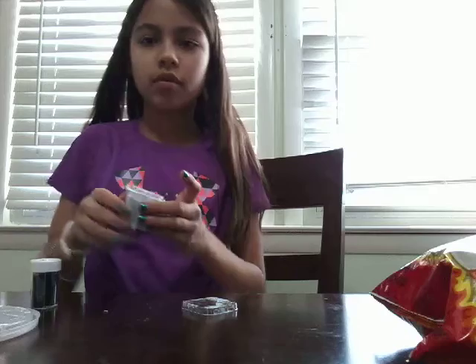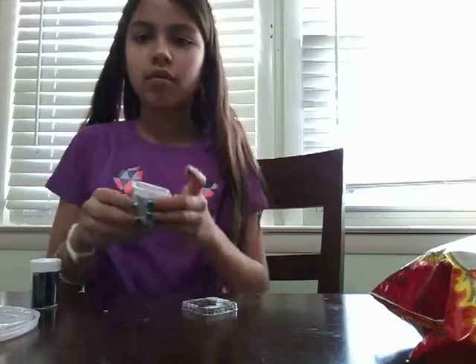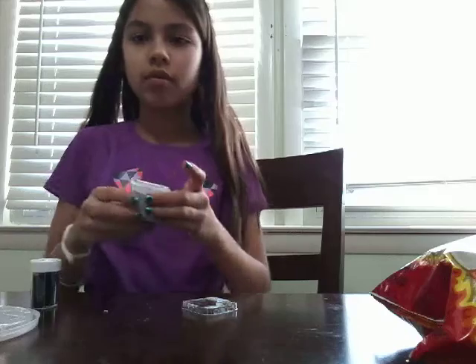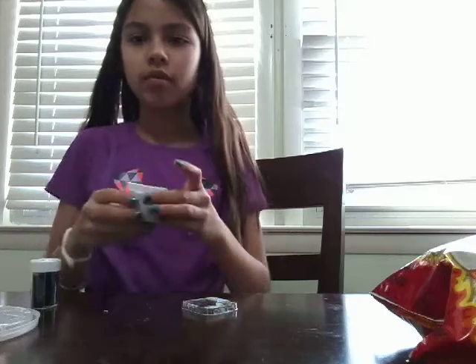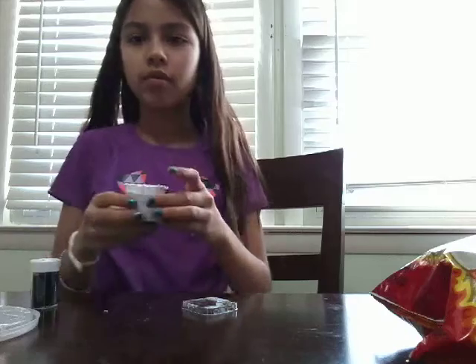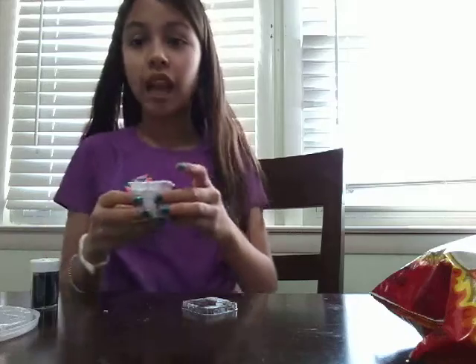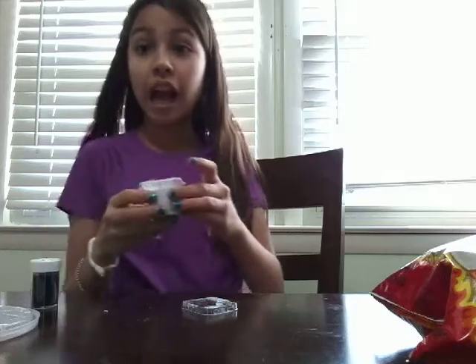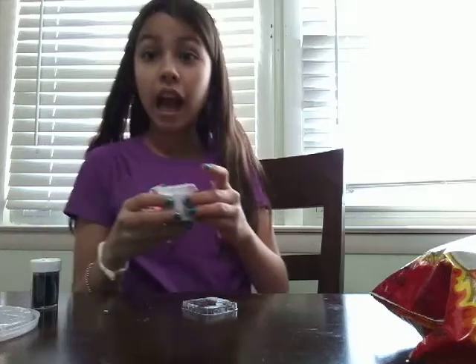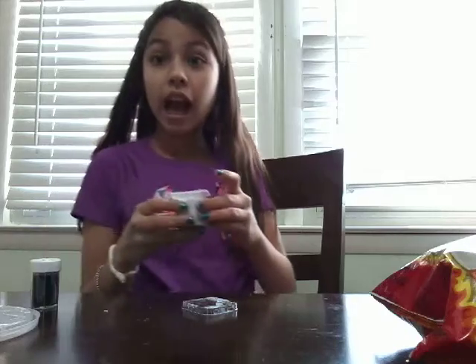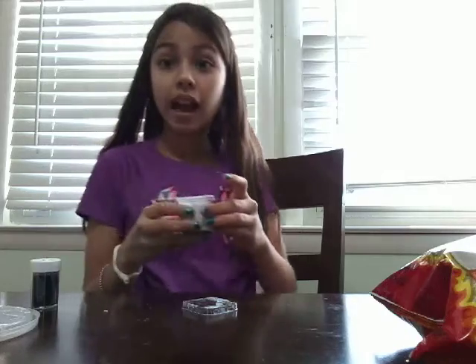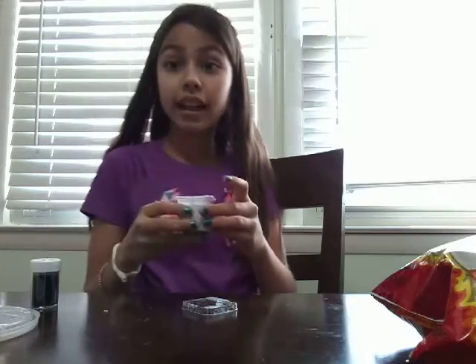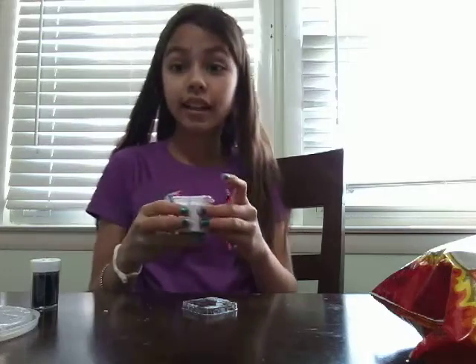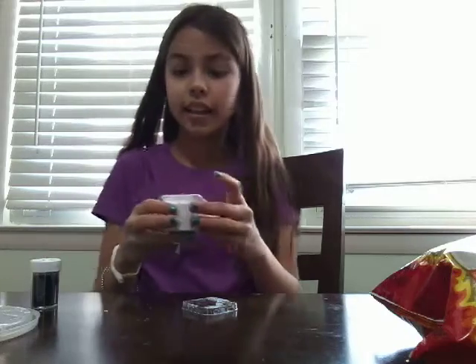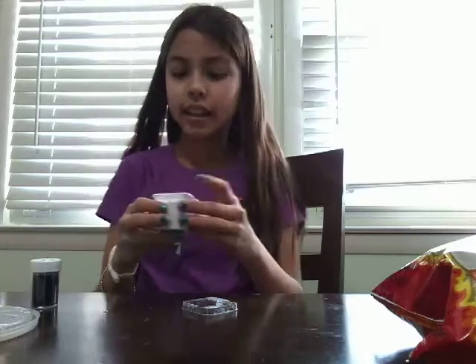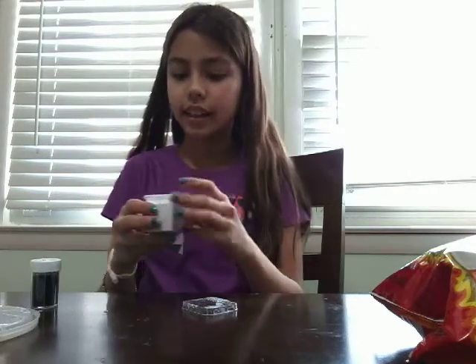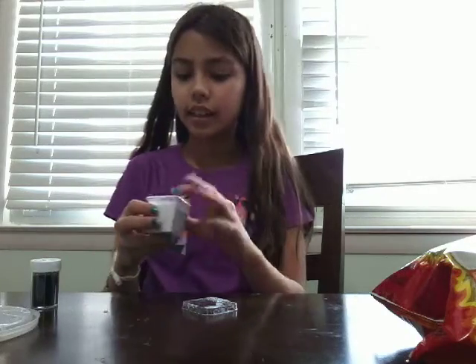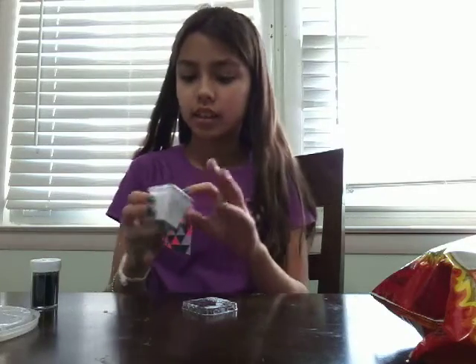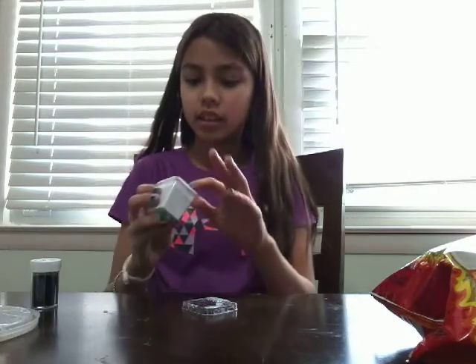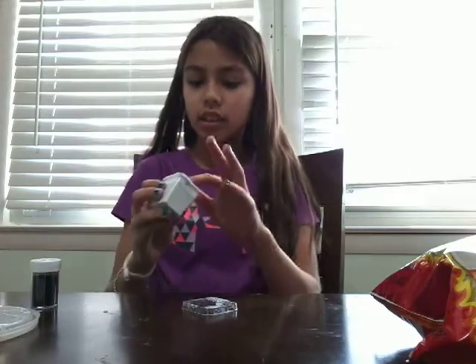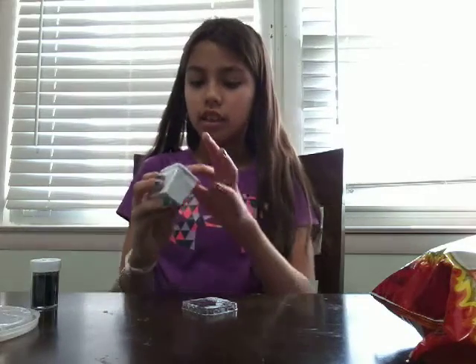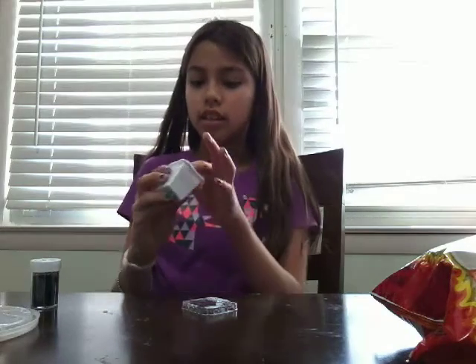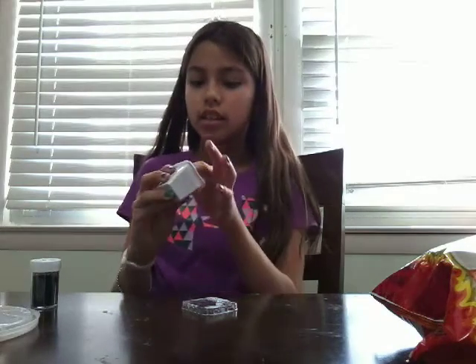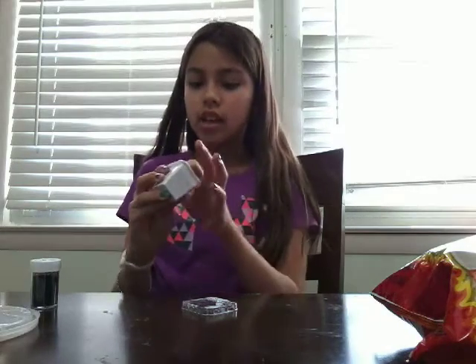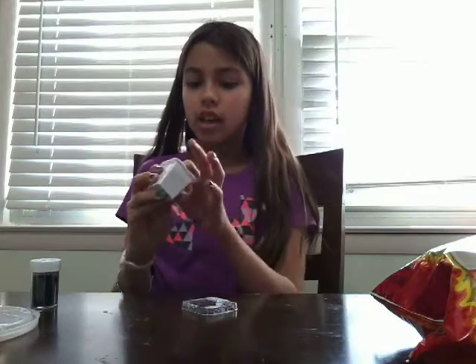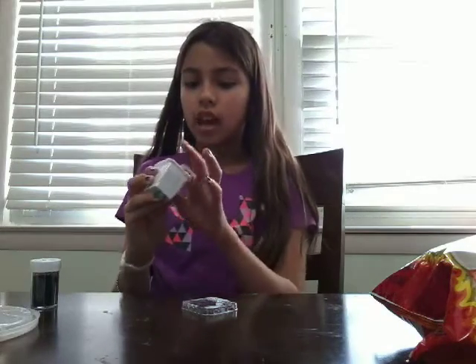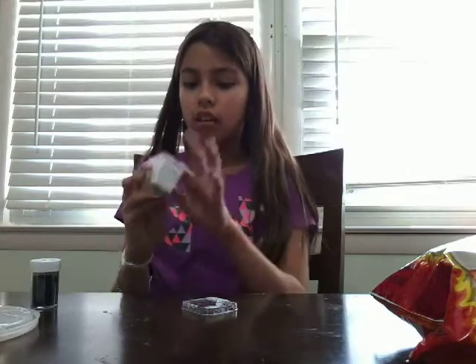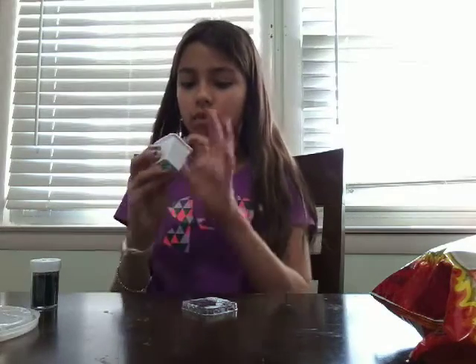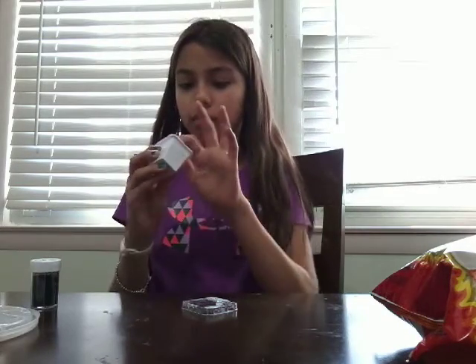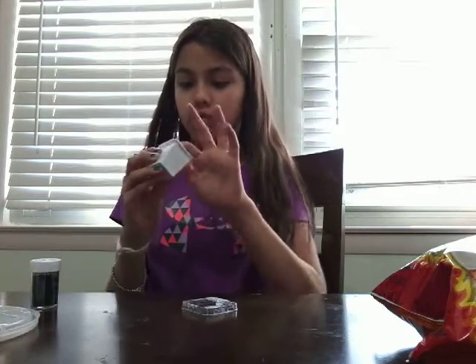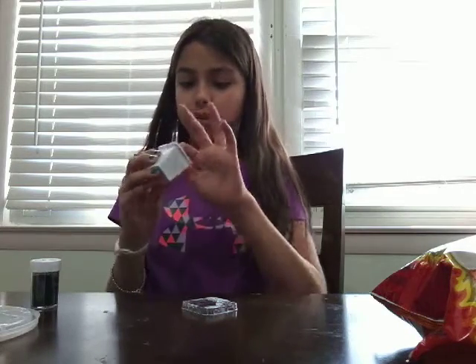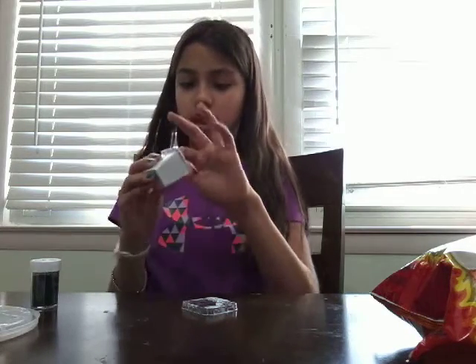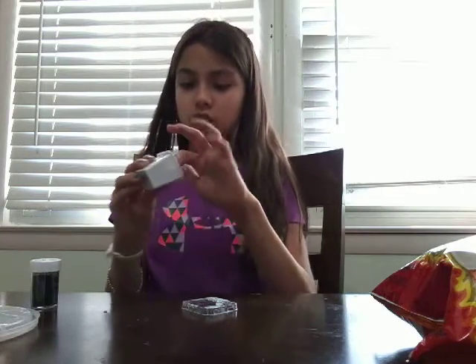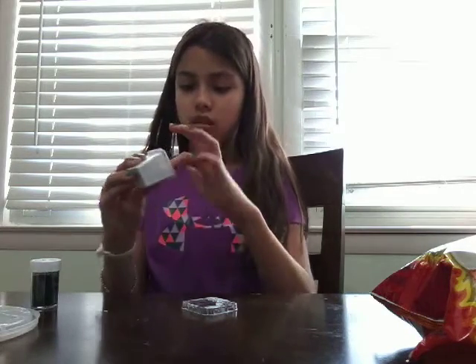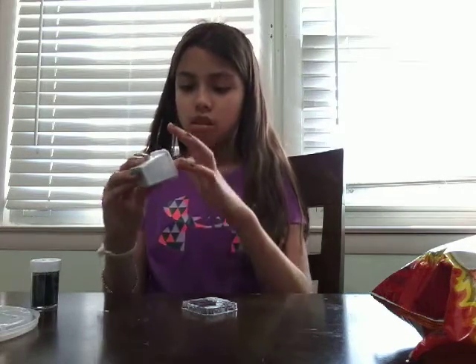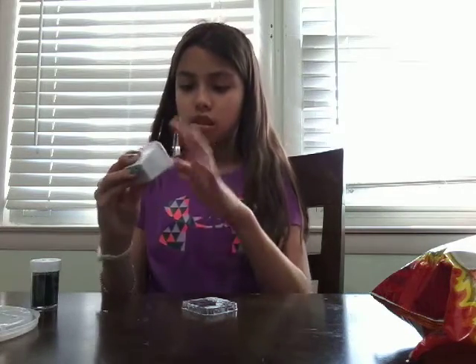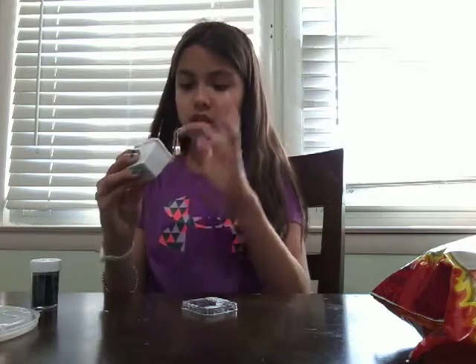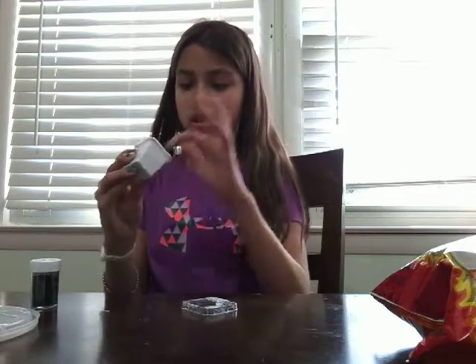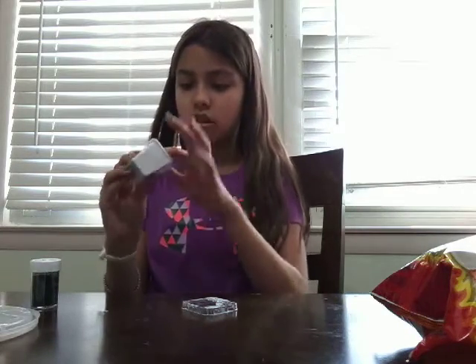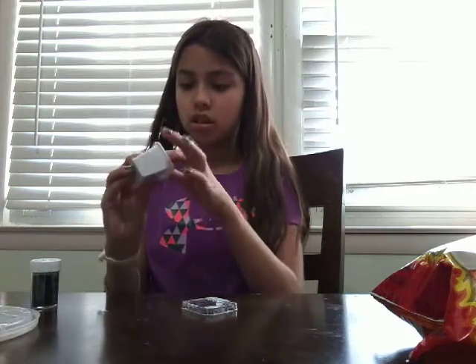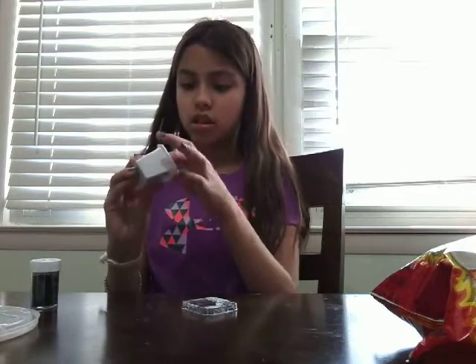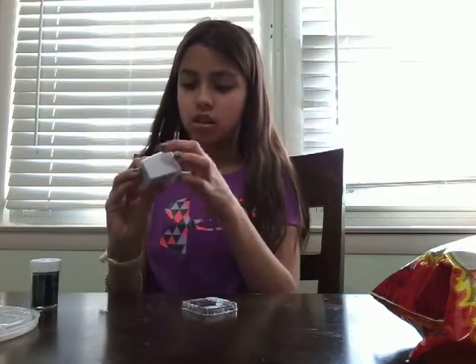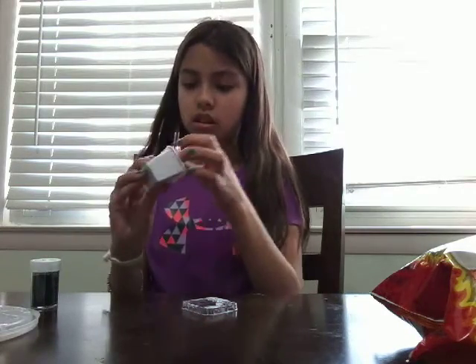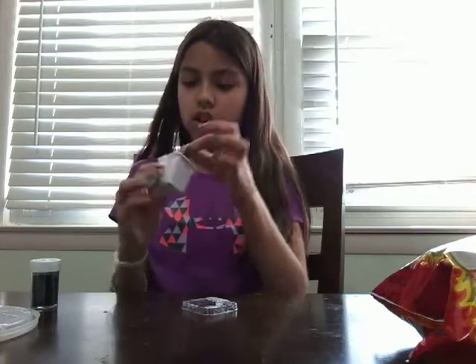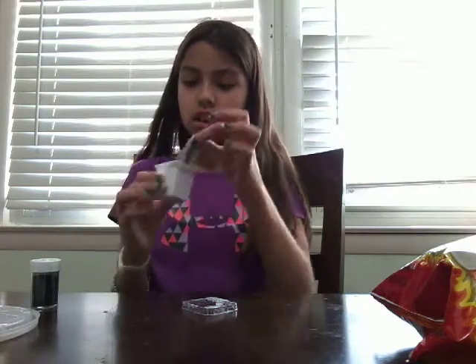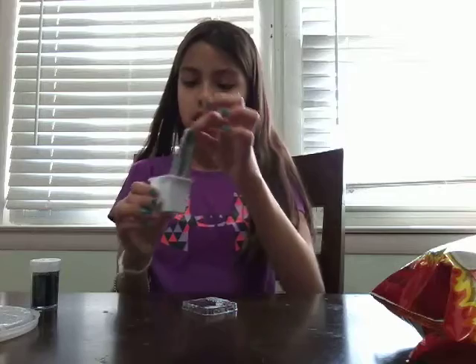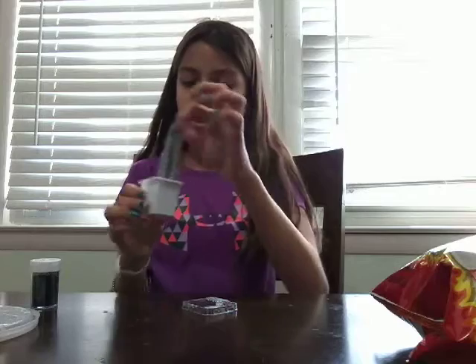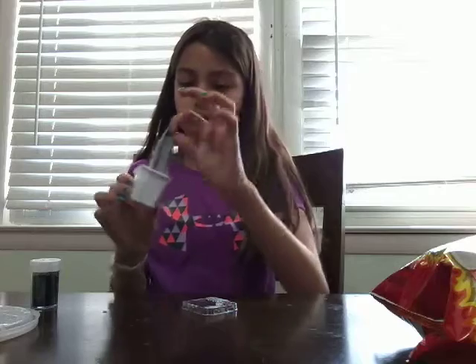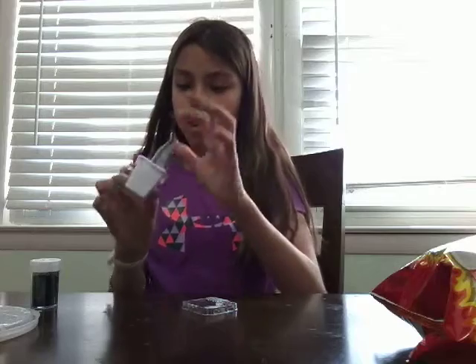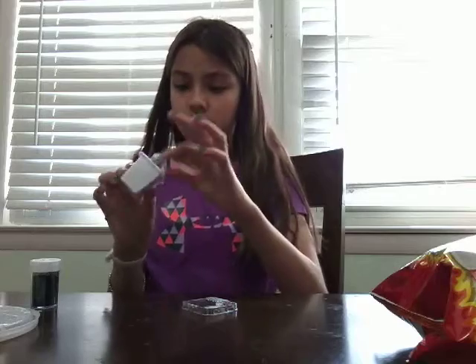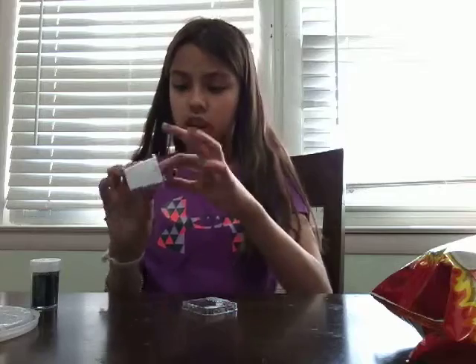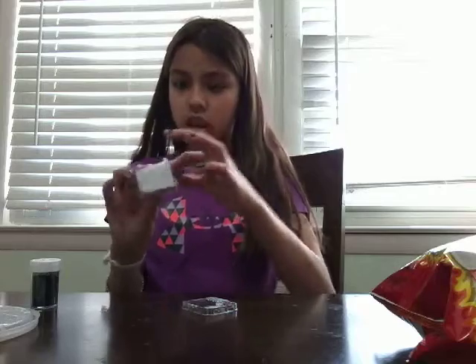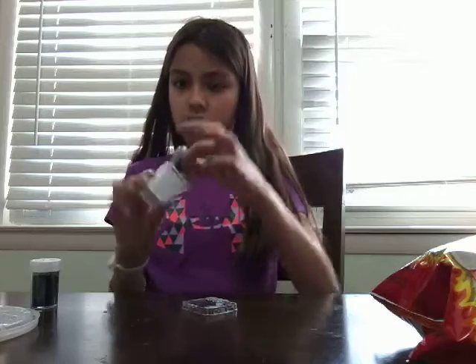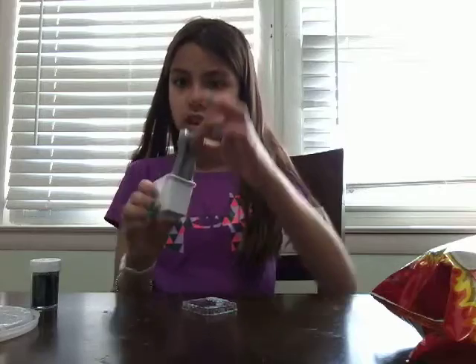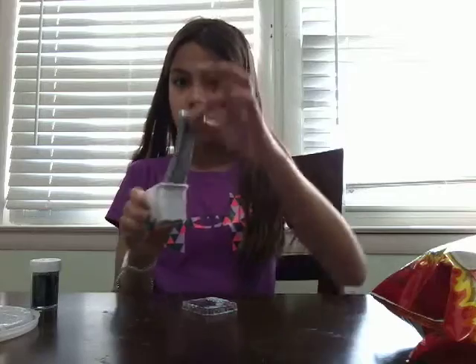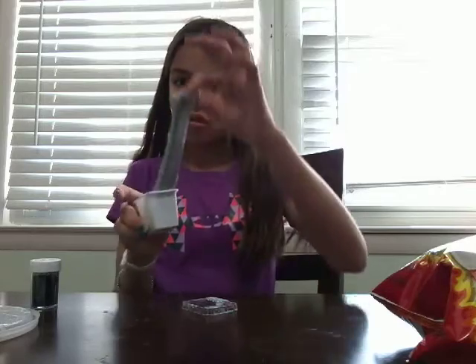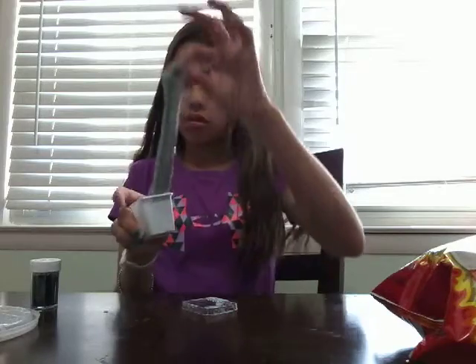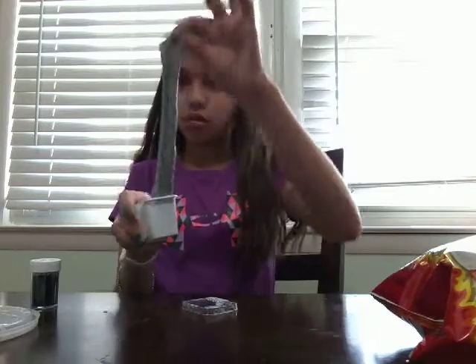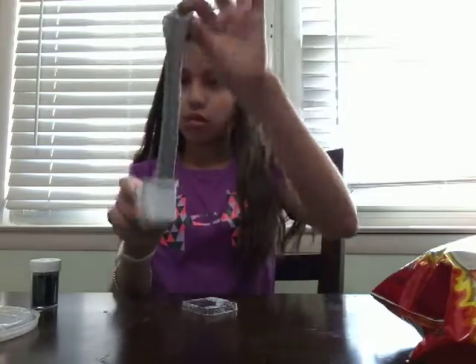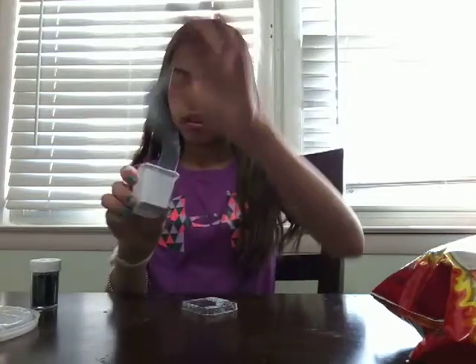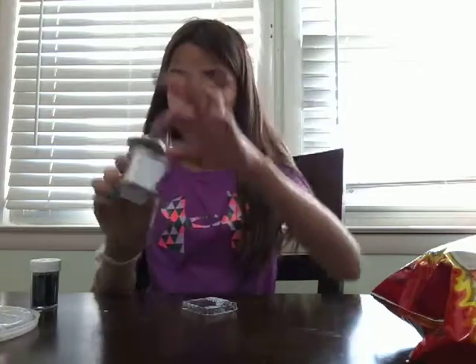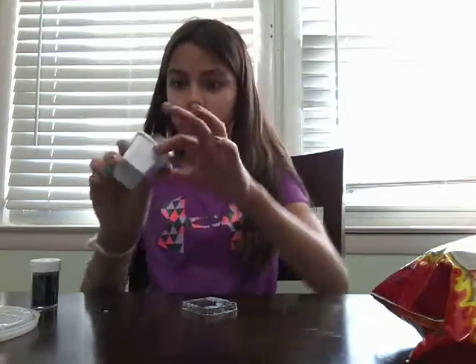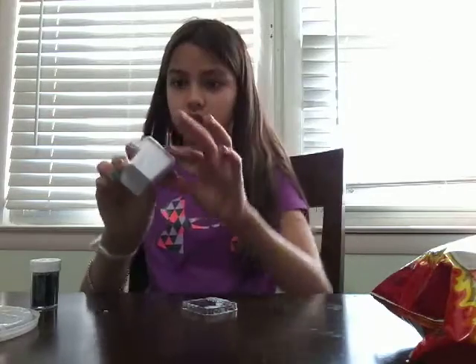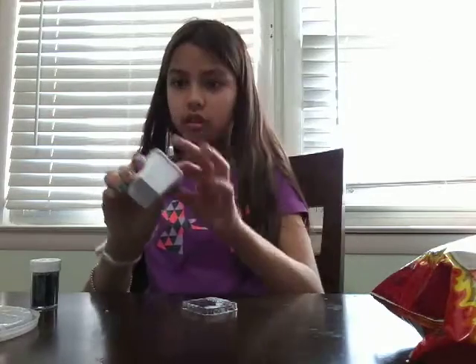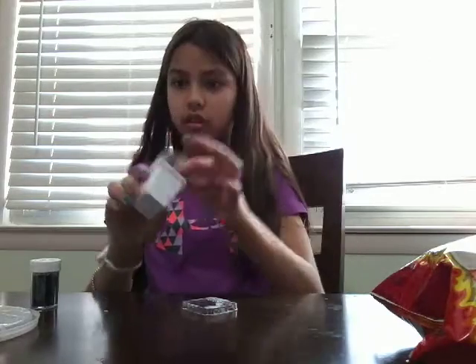Hi guys! Today I will be making an Oreo slime.